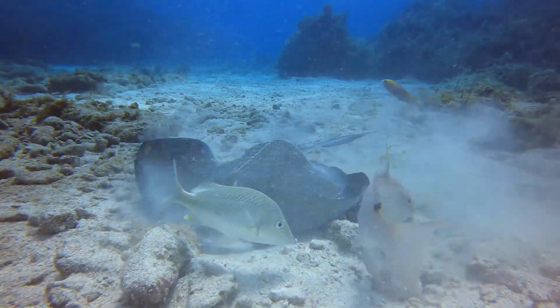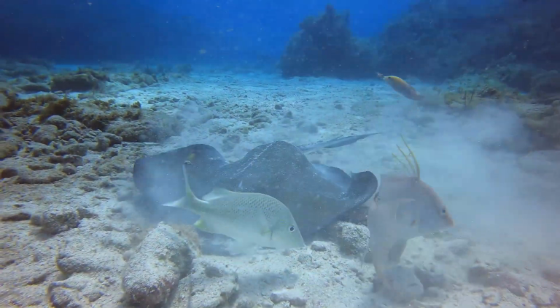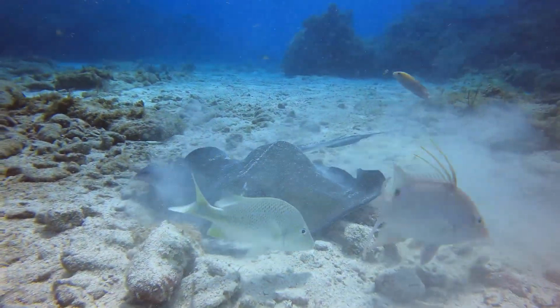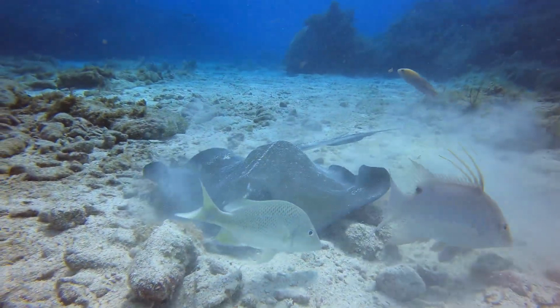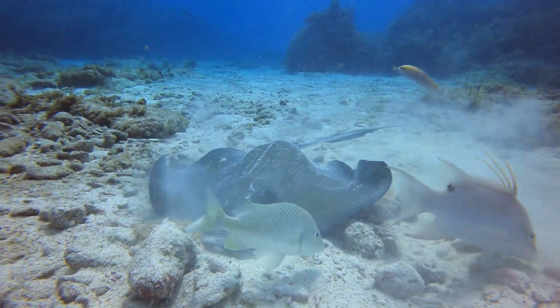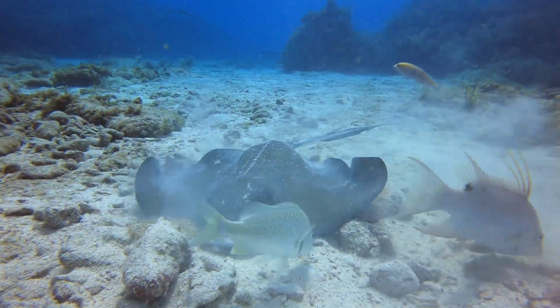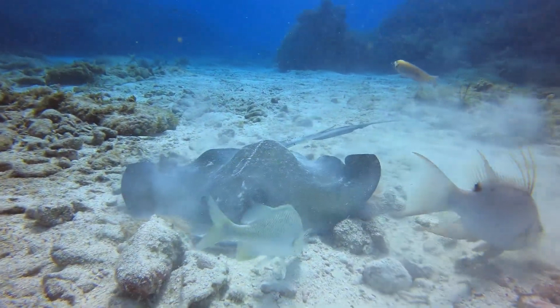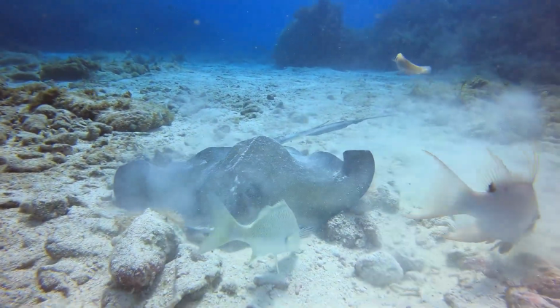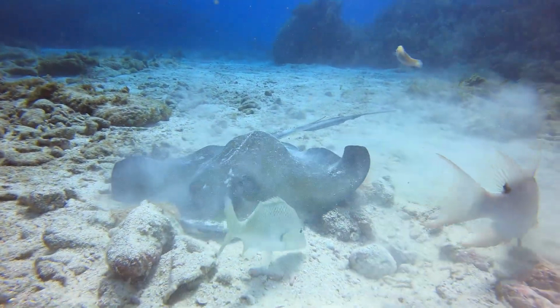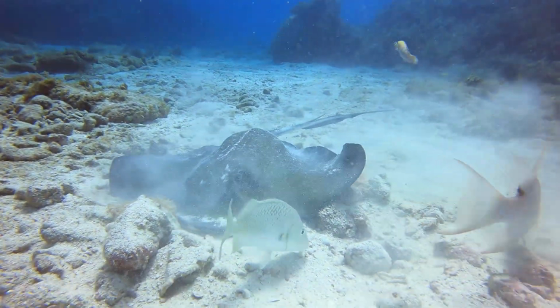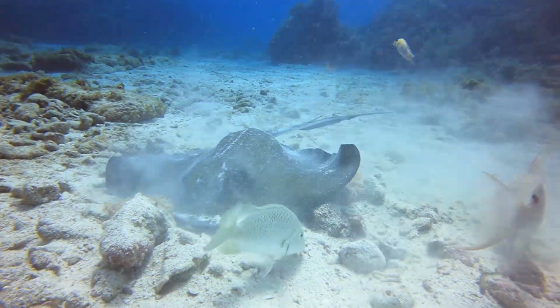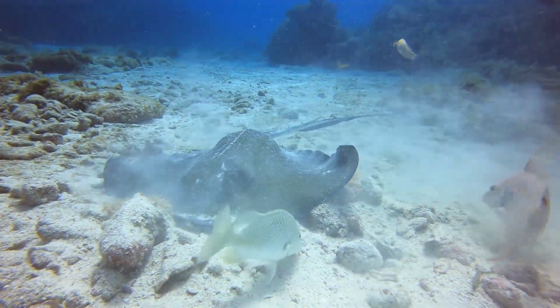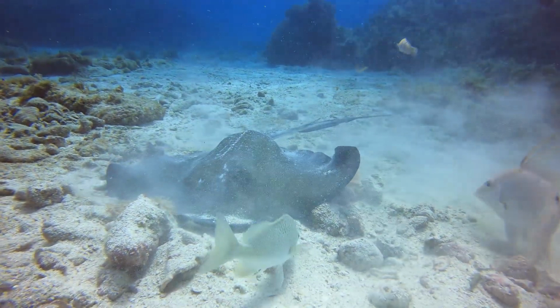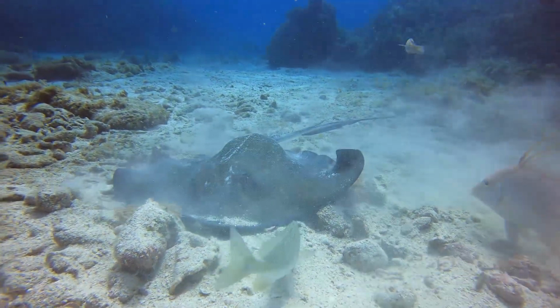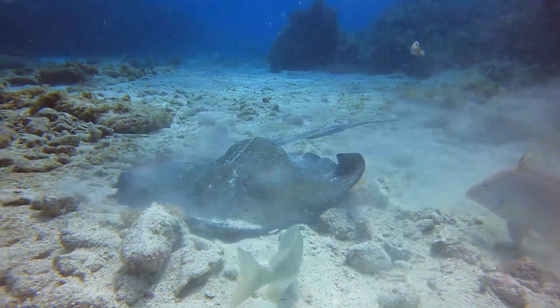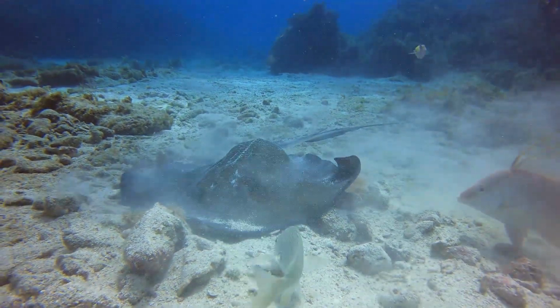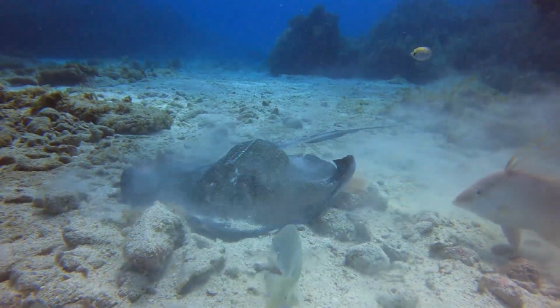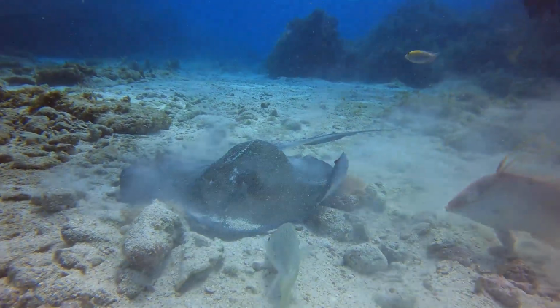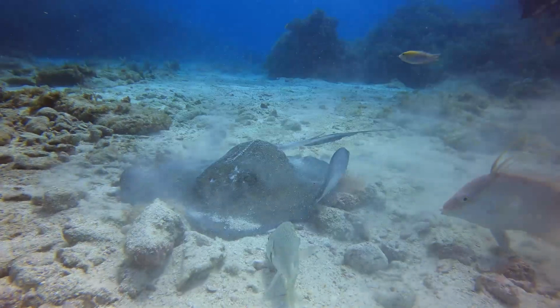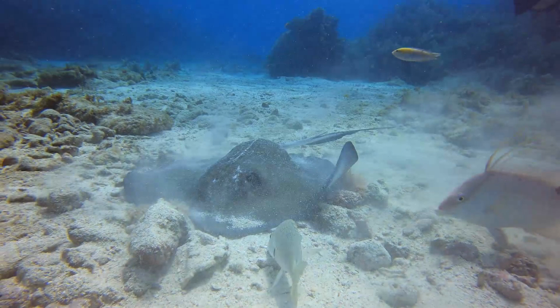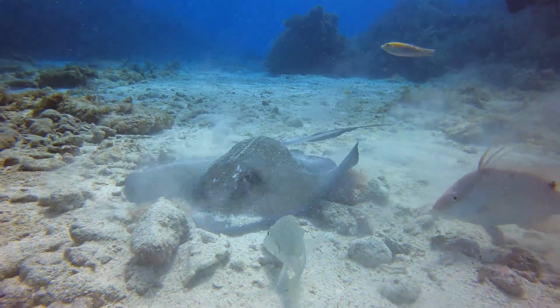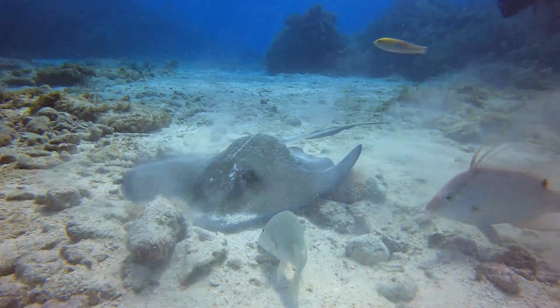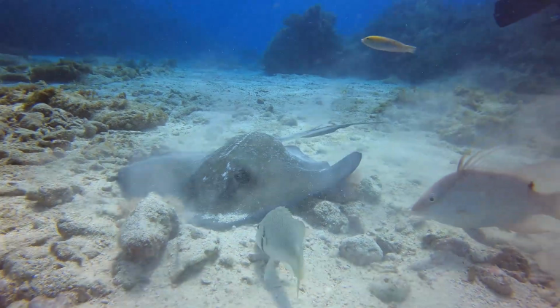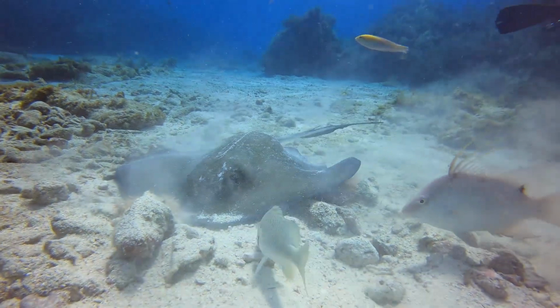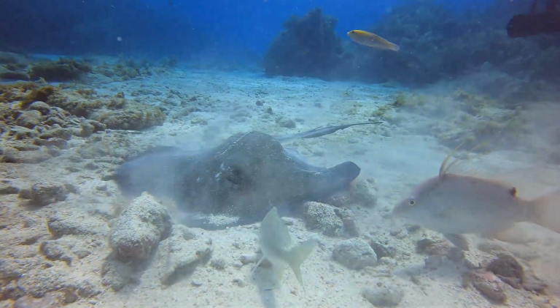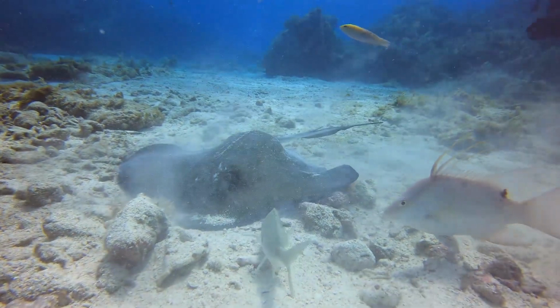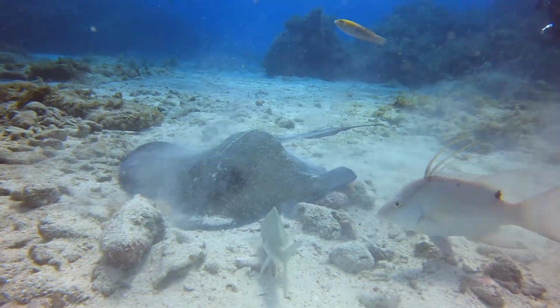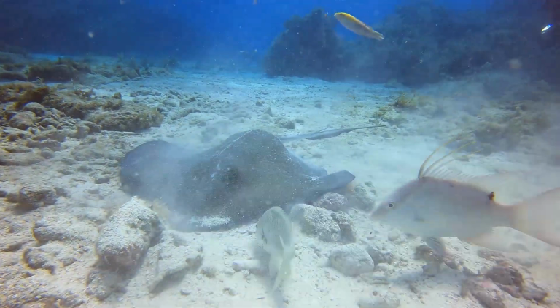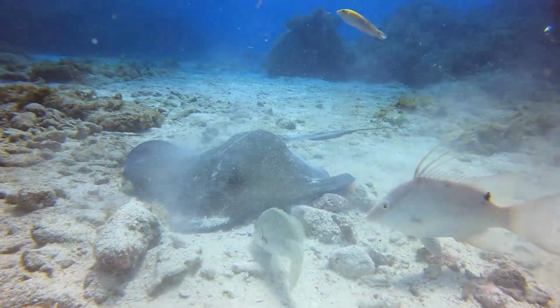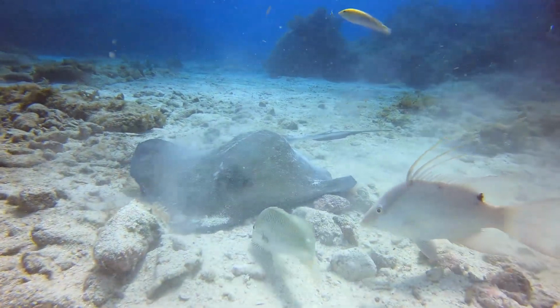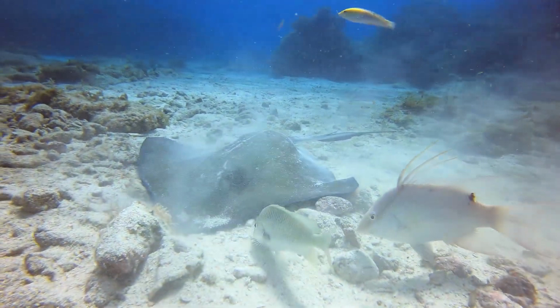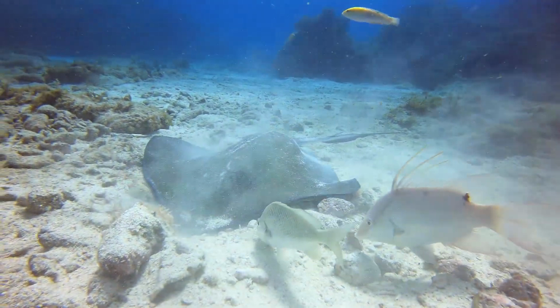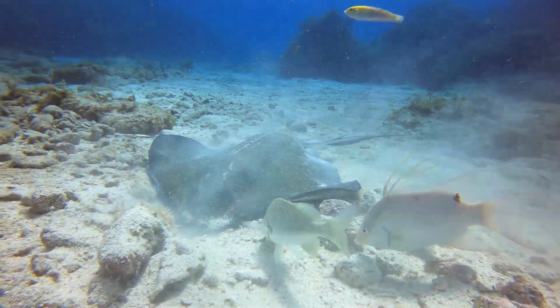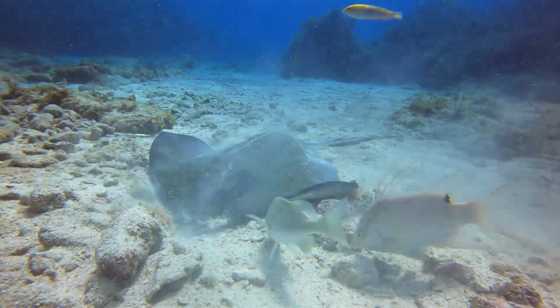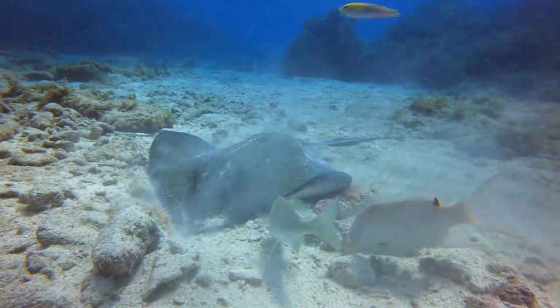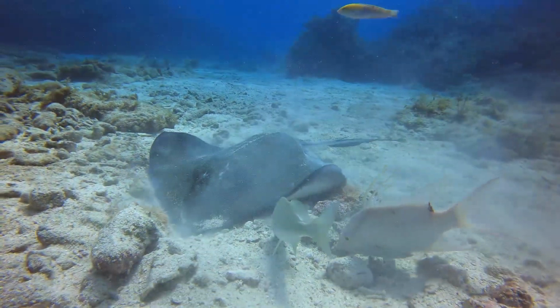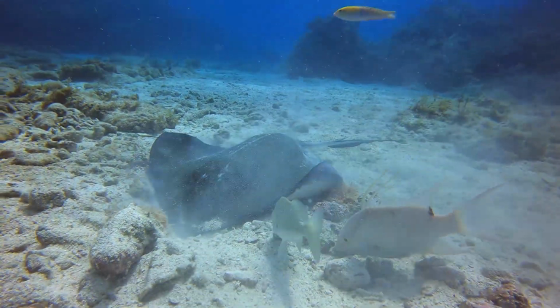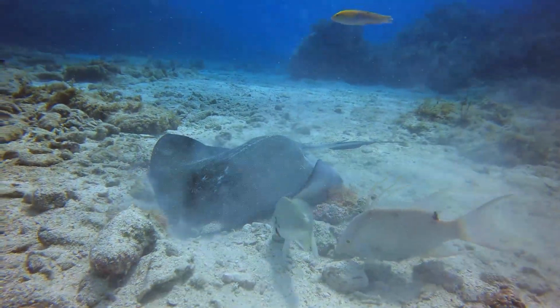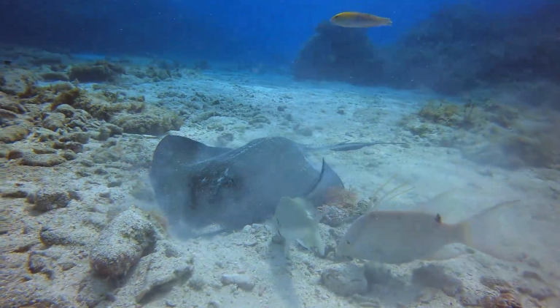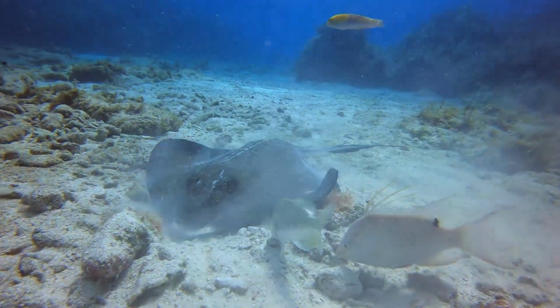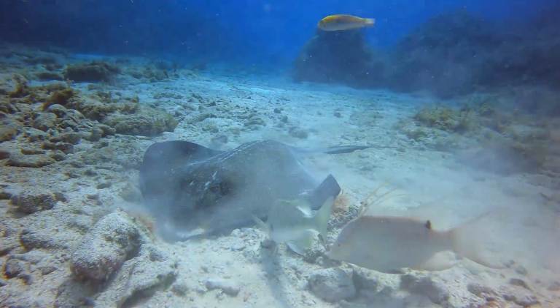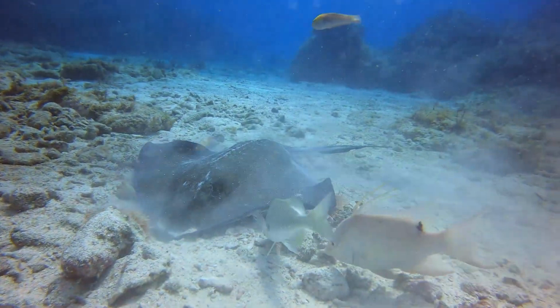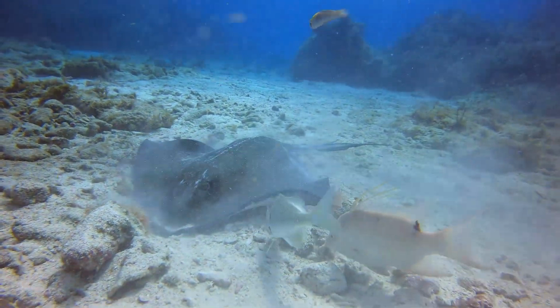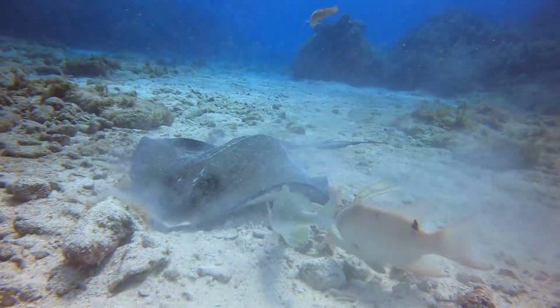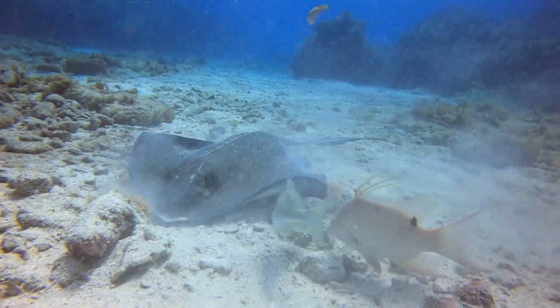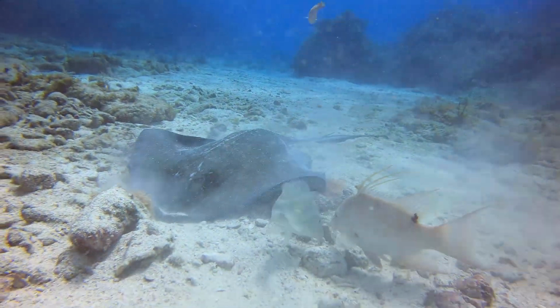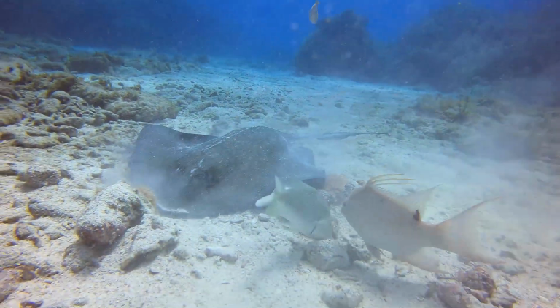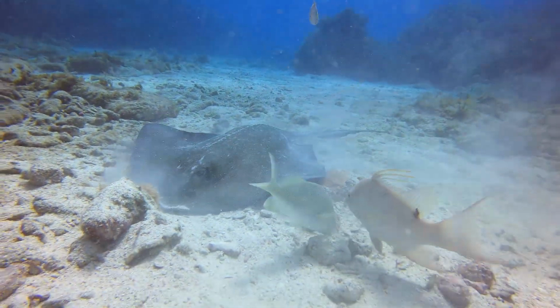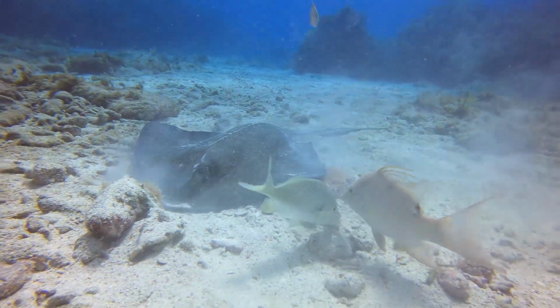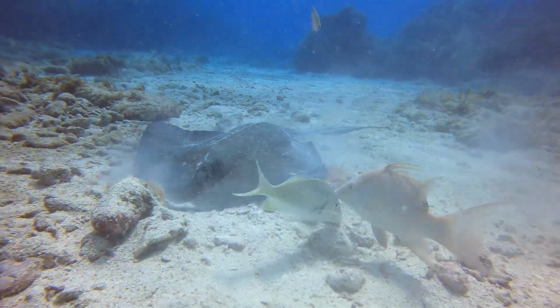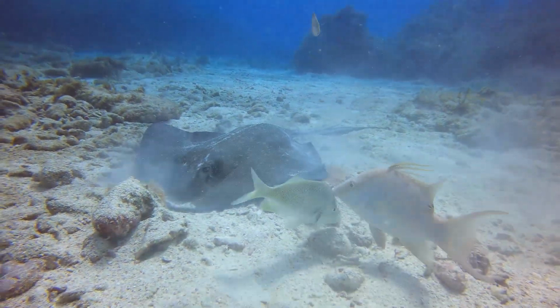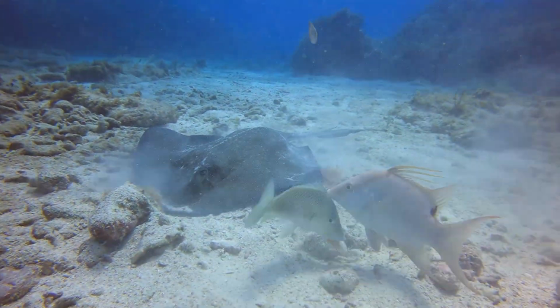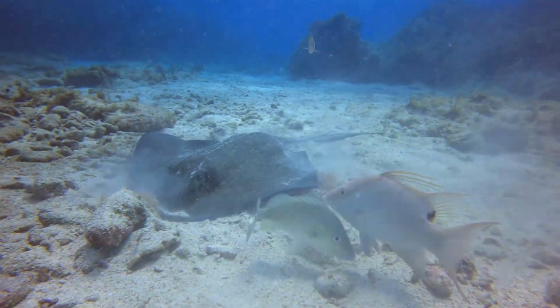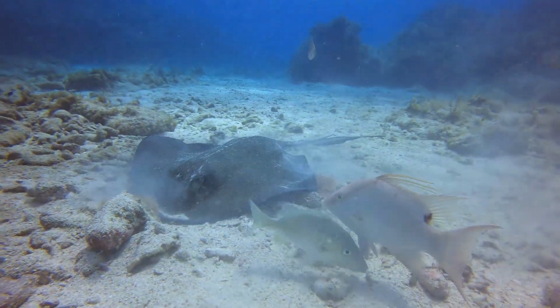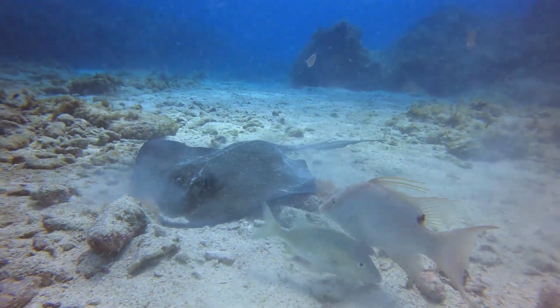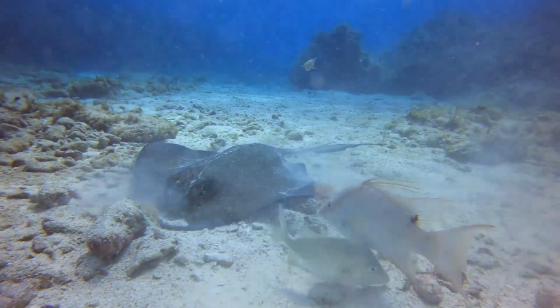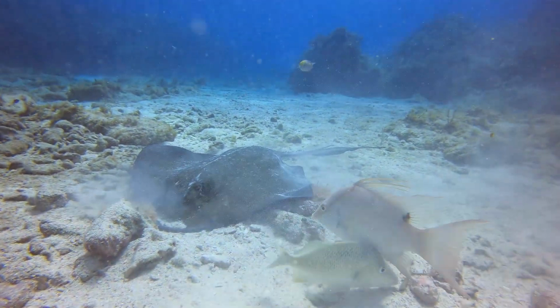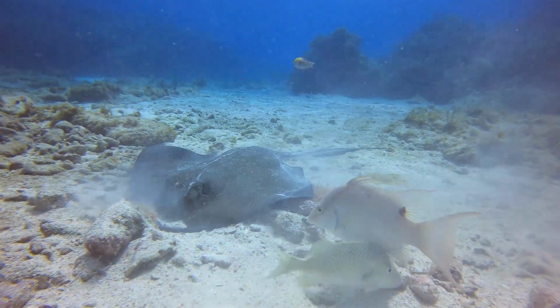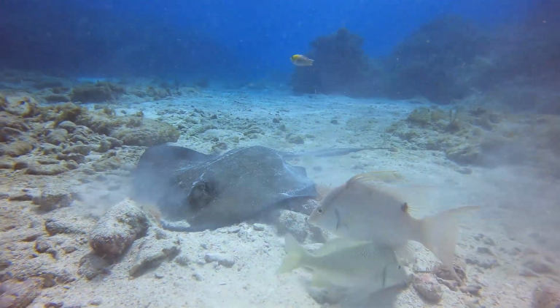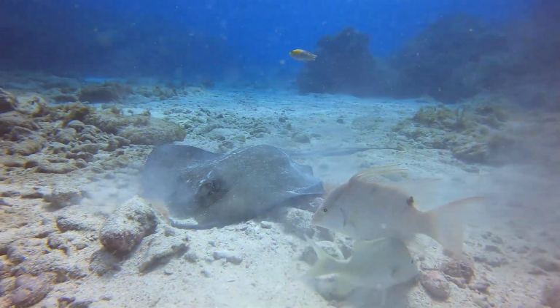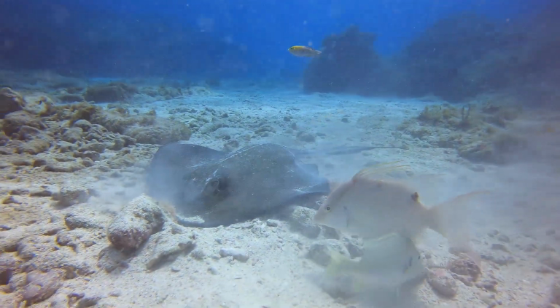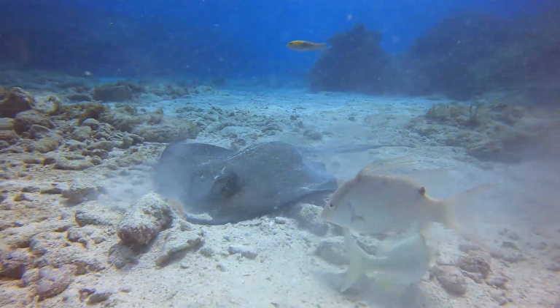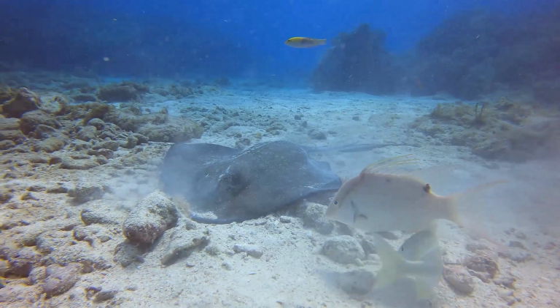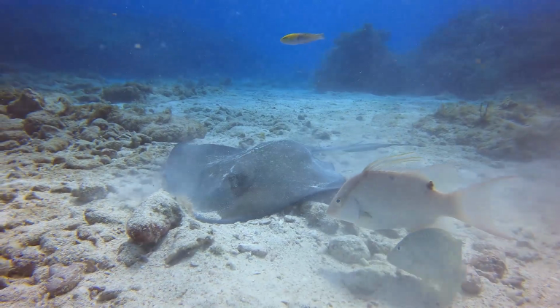The stingray's natural predators are sharks, seals, sea lions, and other large fish.